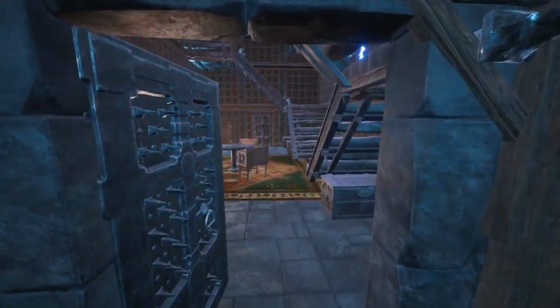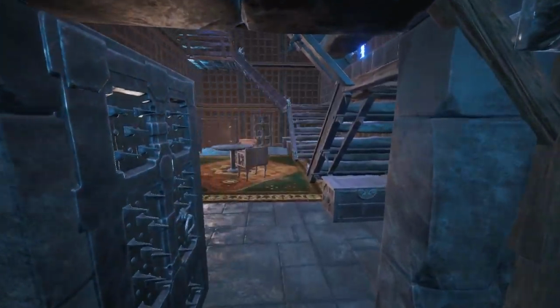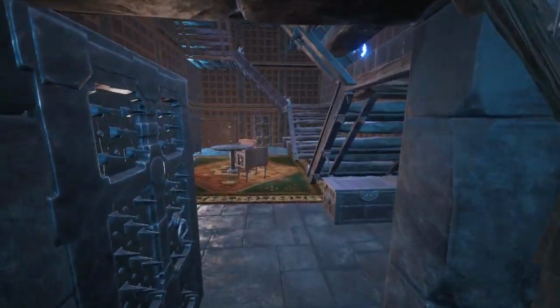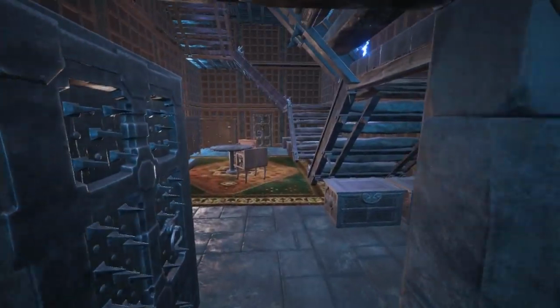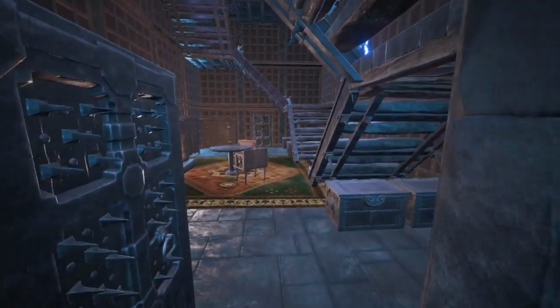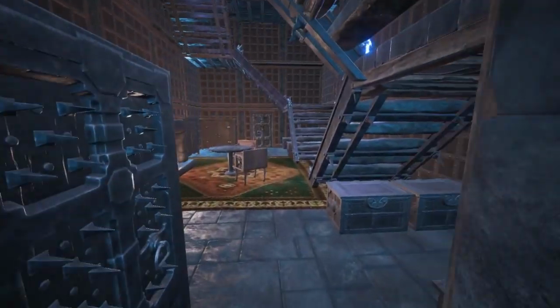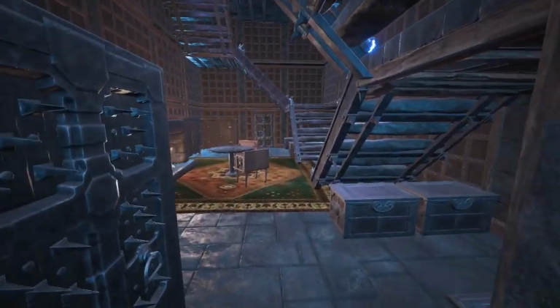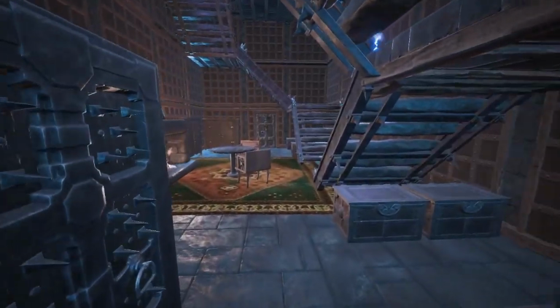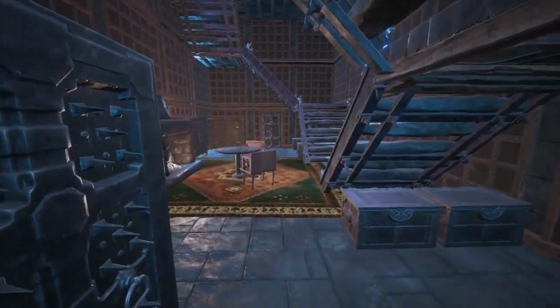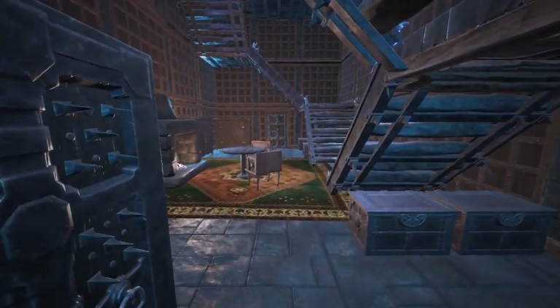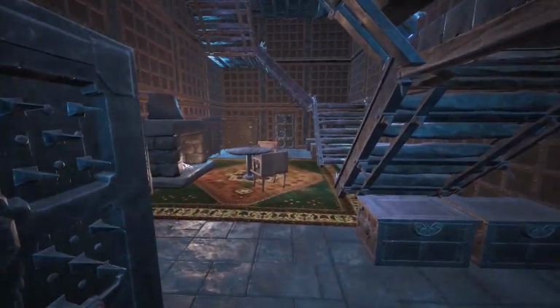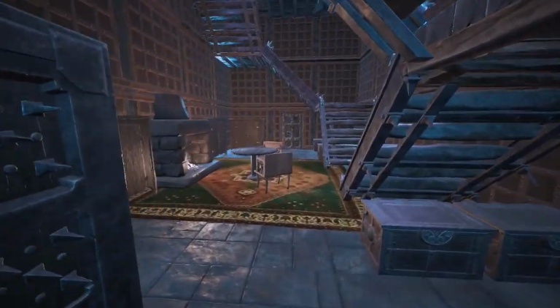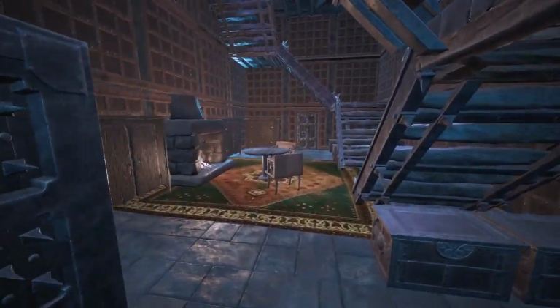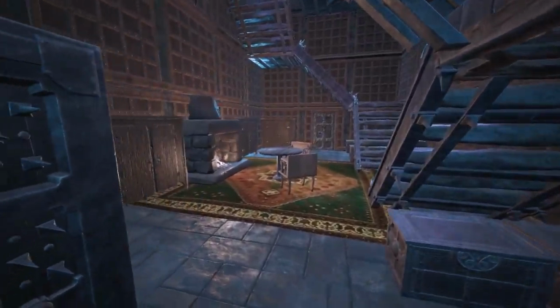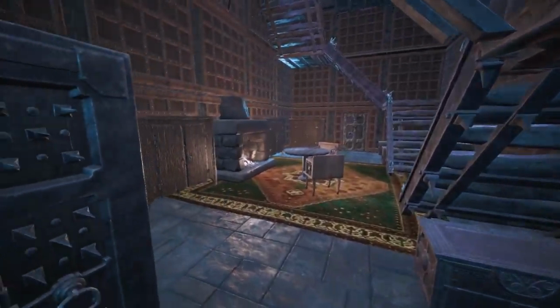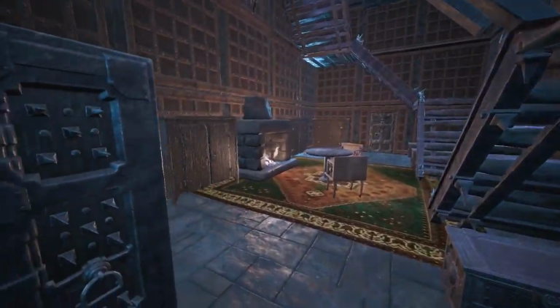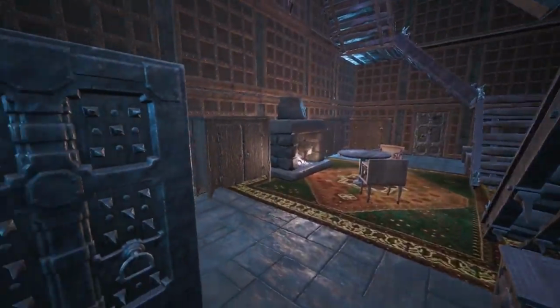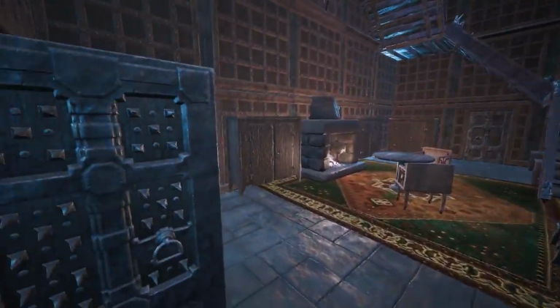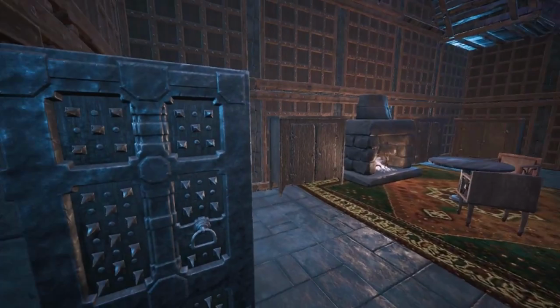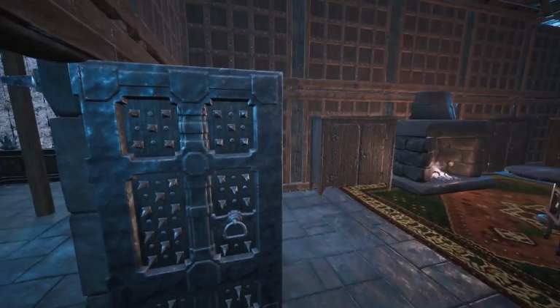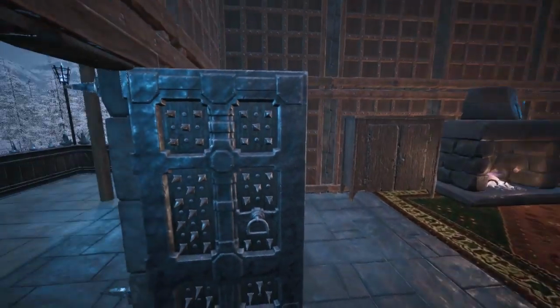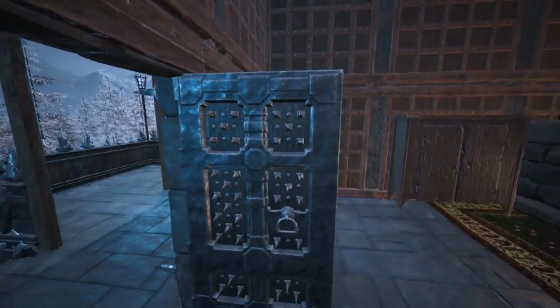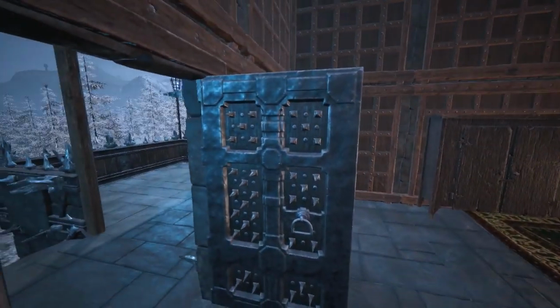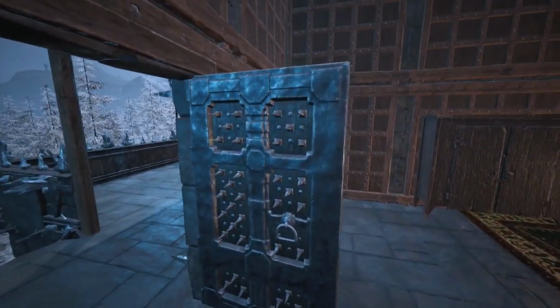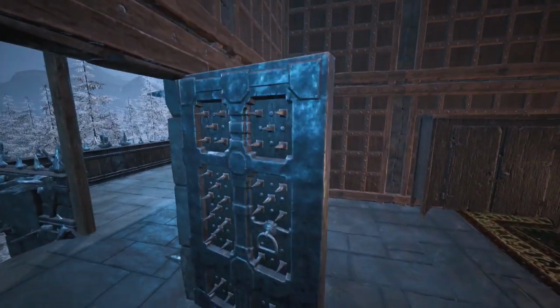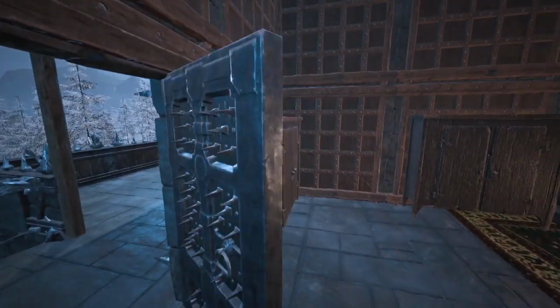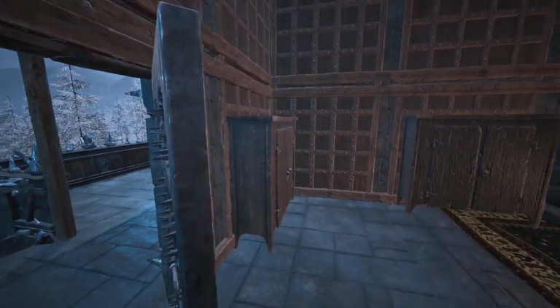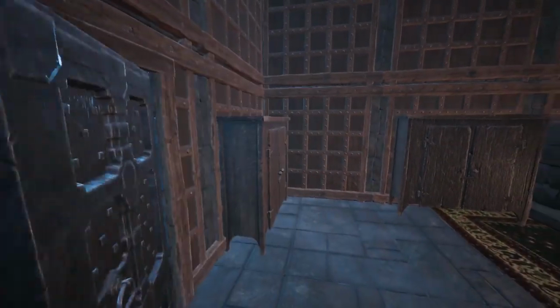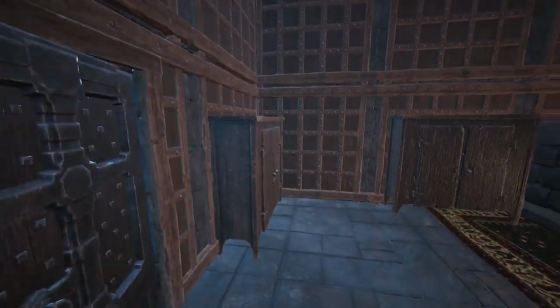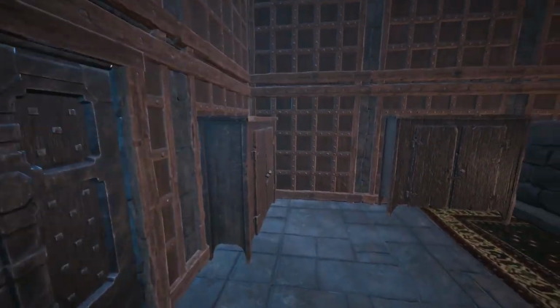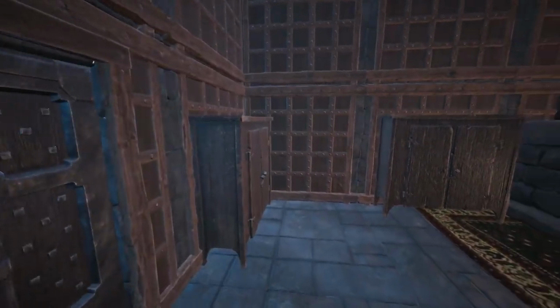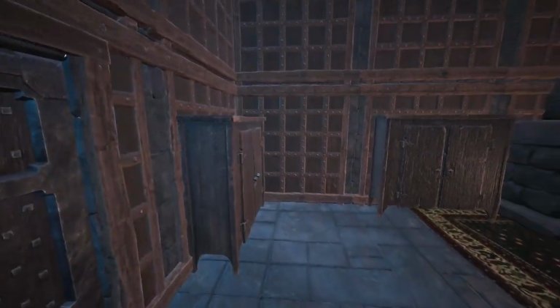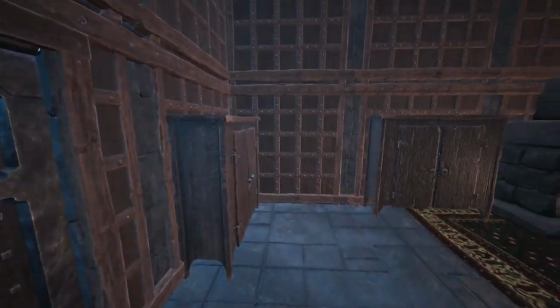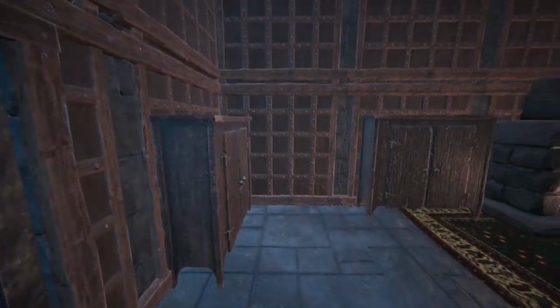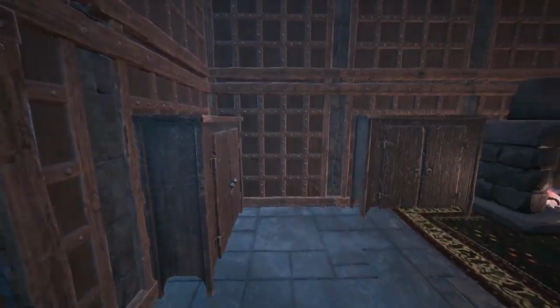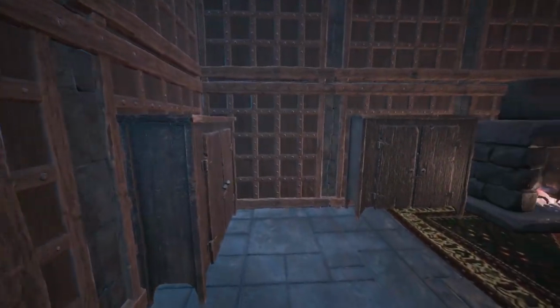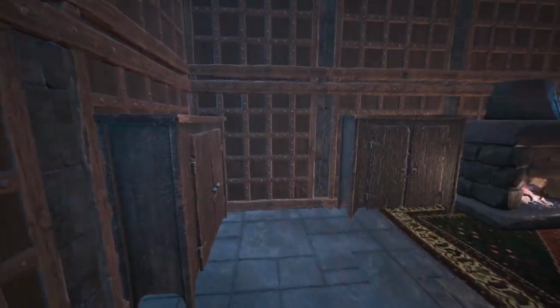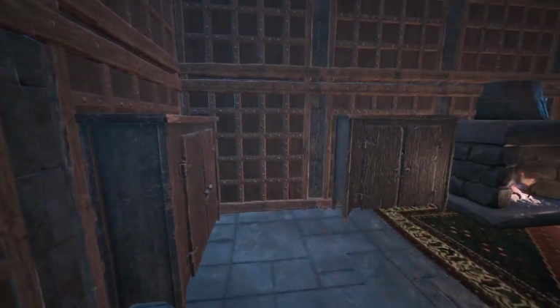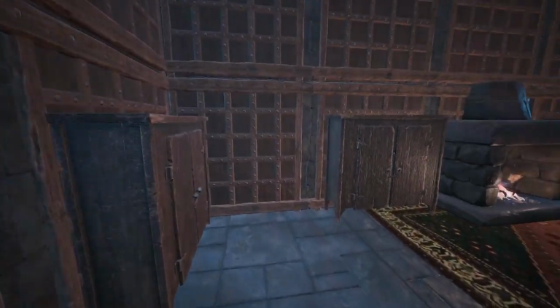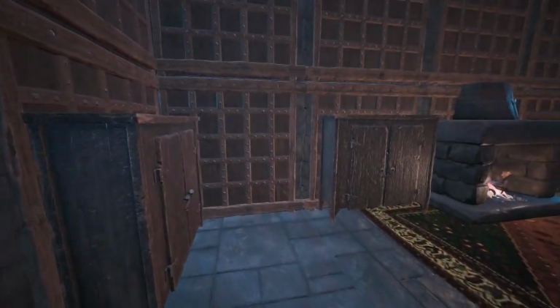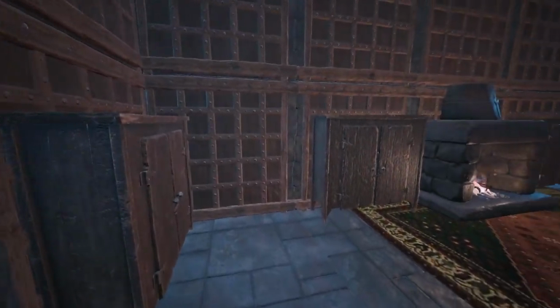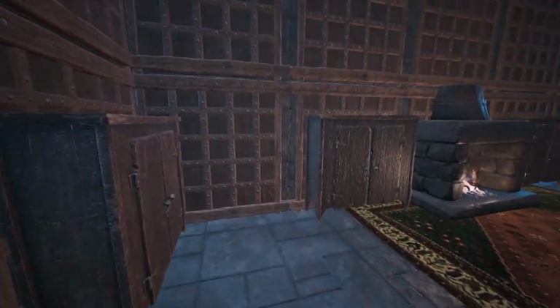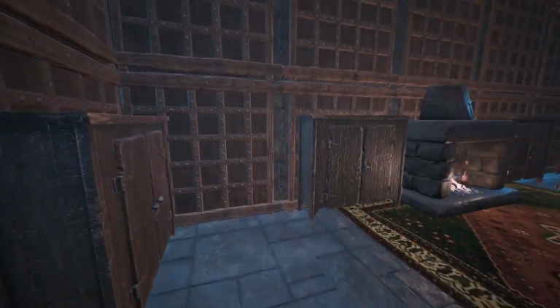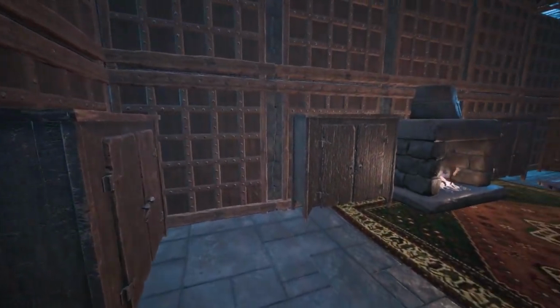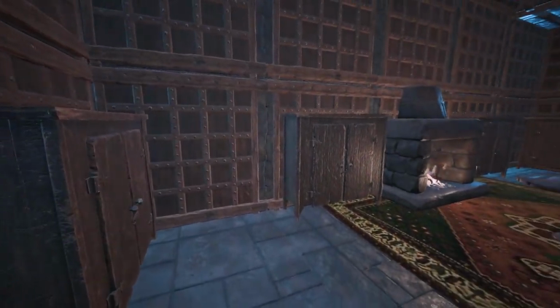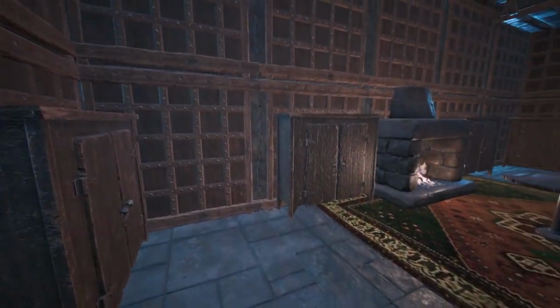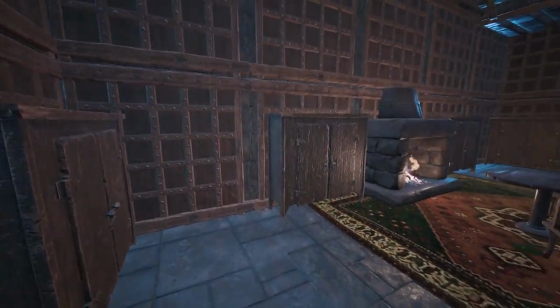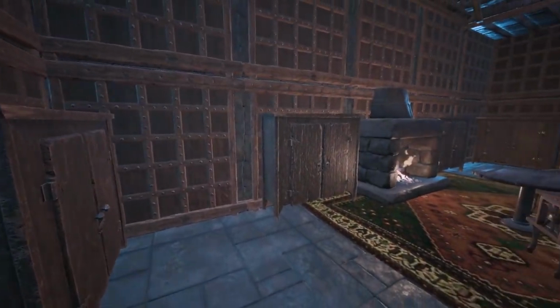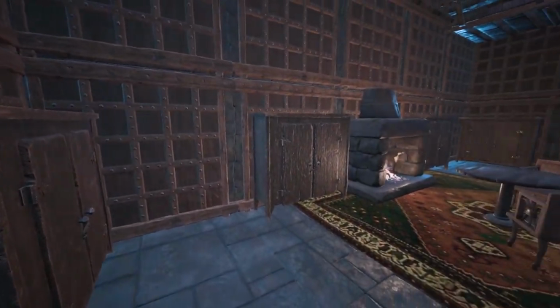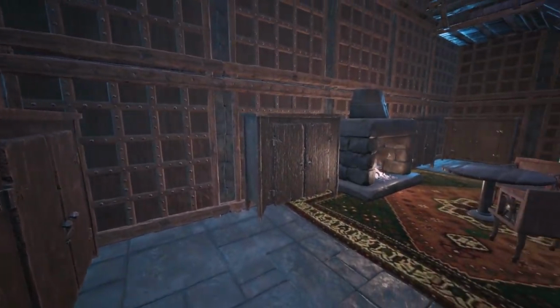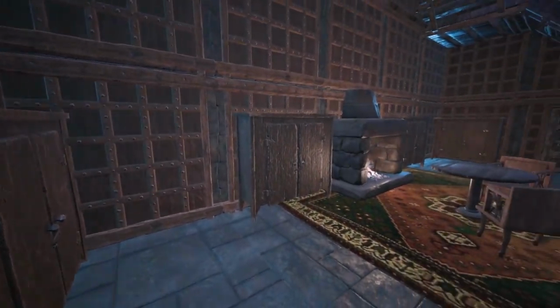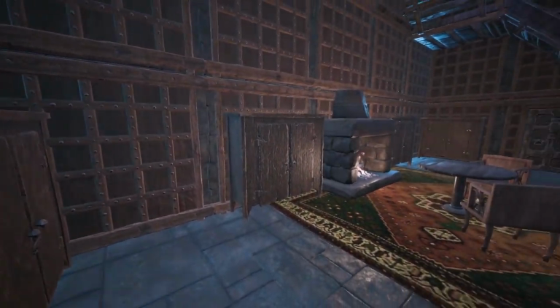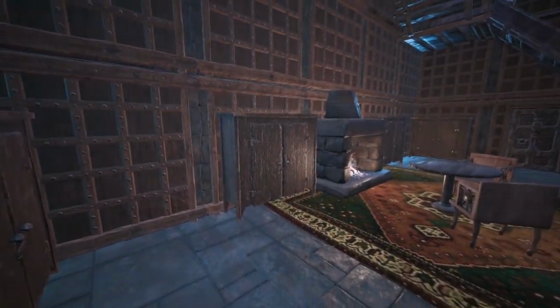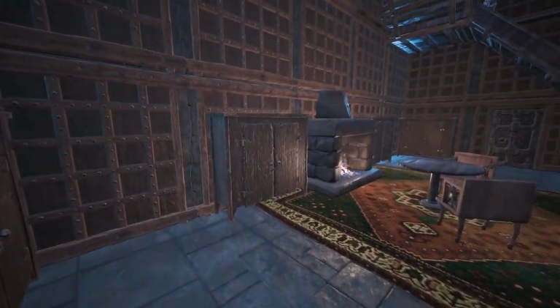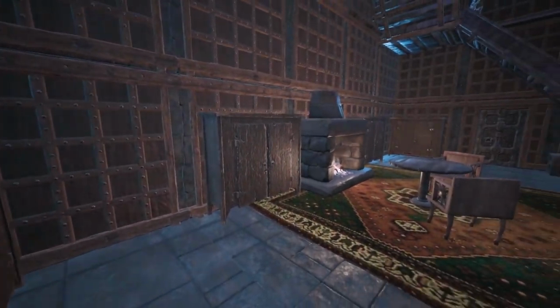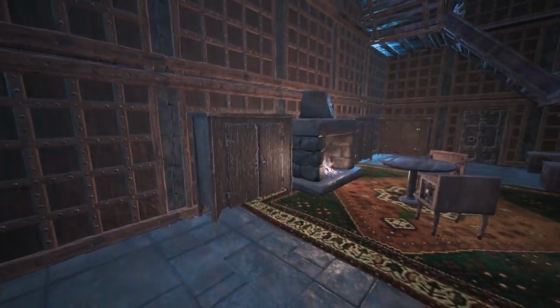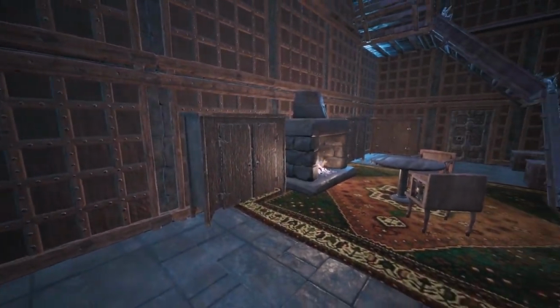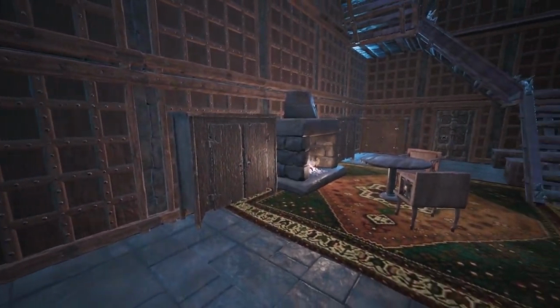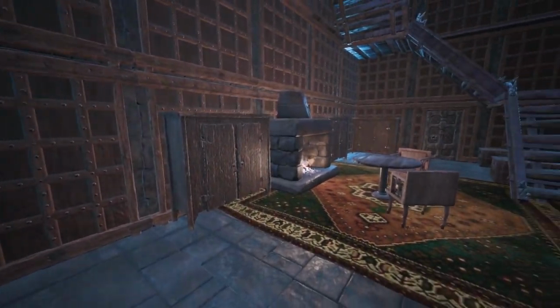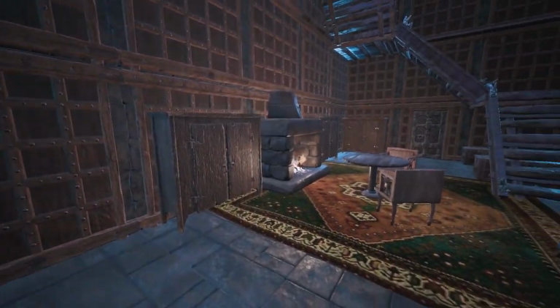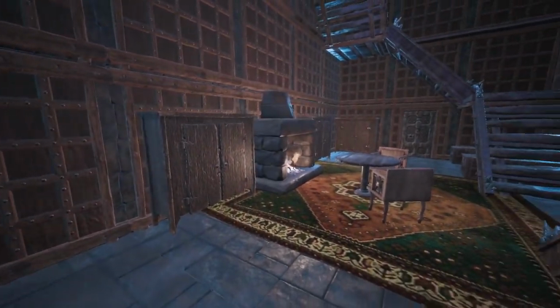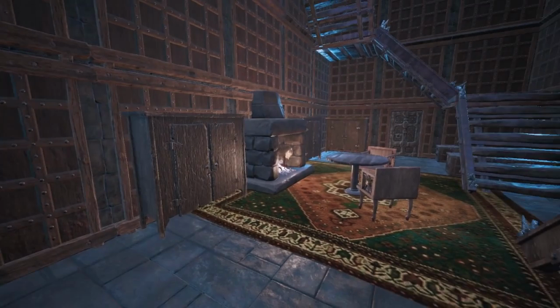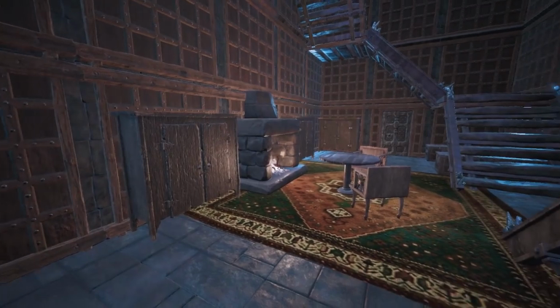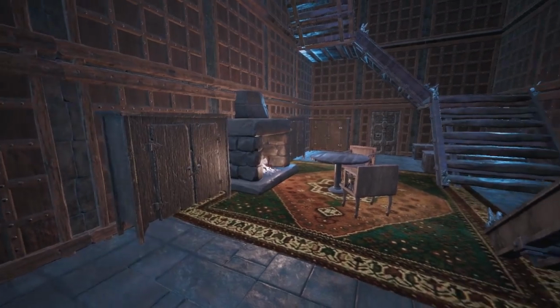Entering the house, the lounge is a compact yet comfortable area with plenty of storage options, along with a table and chairs in front of the fireplace.